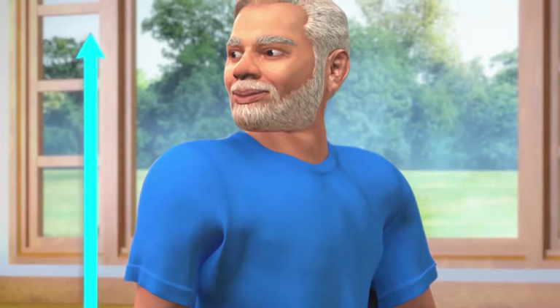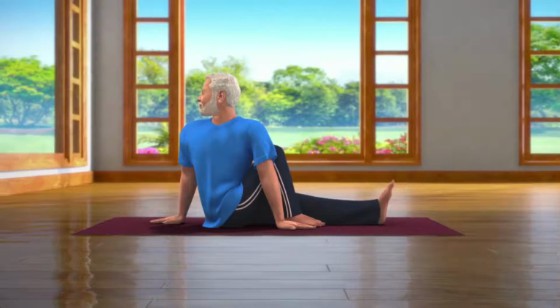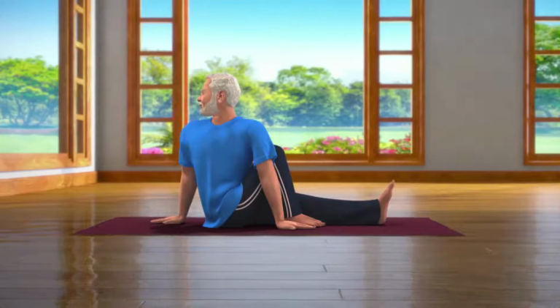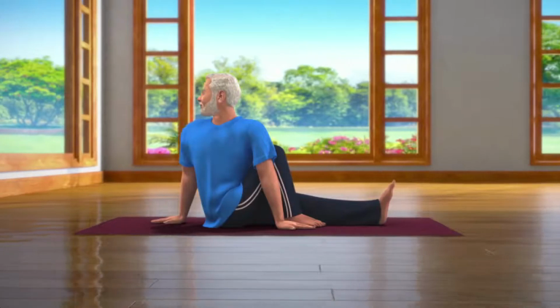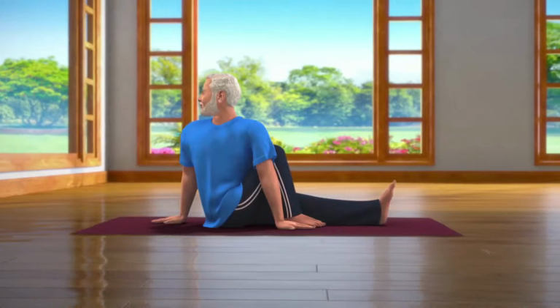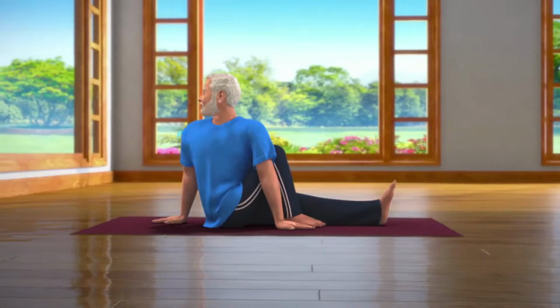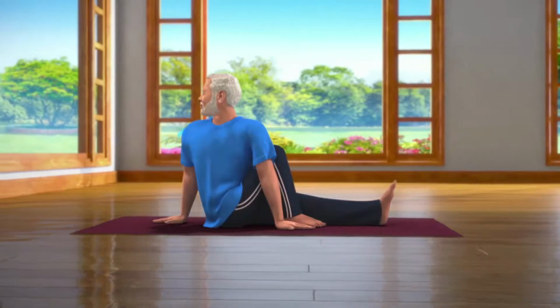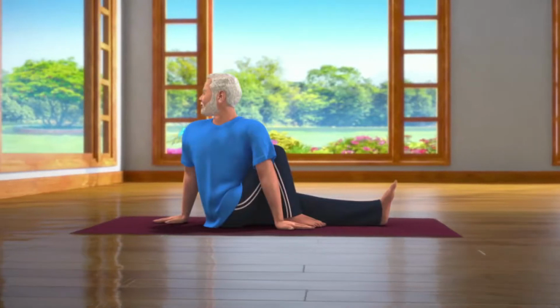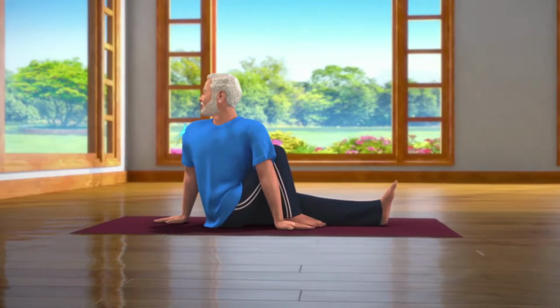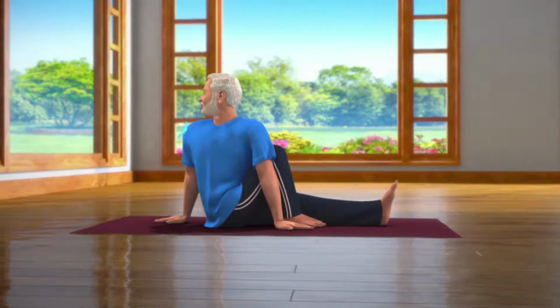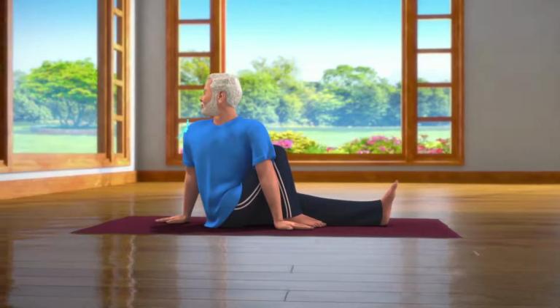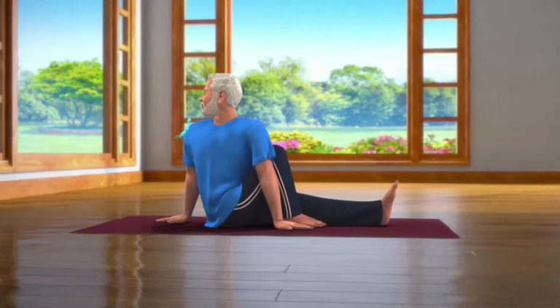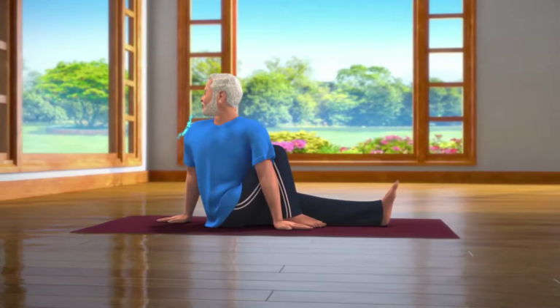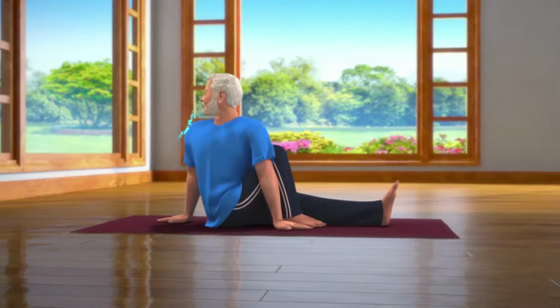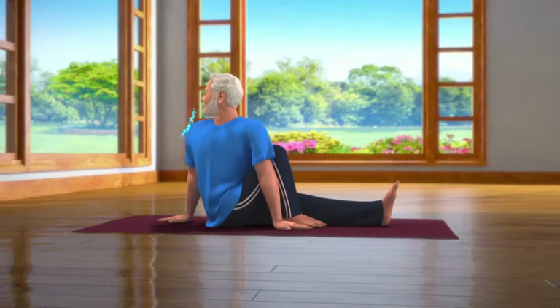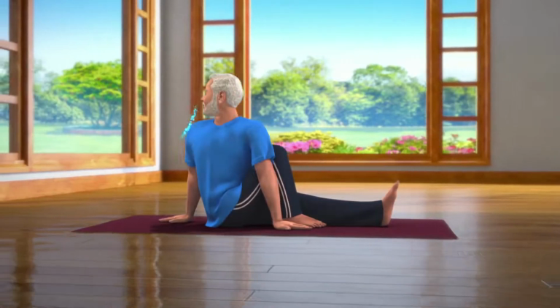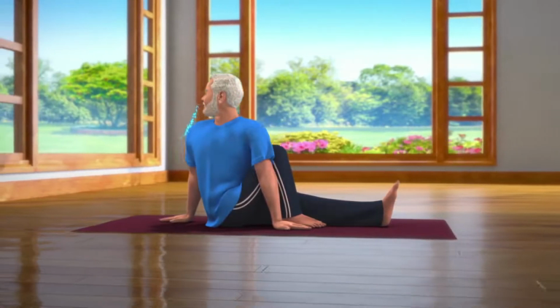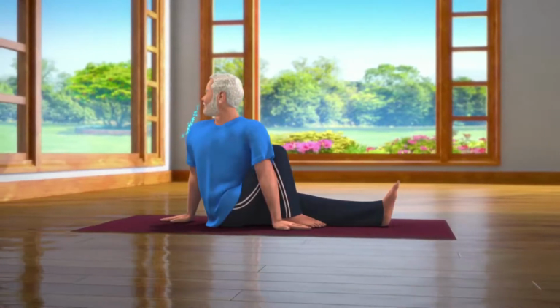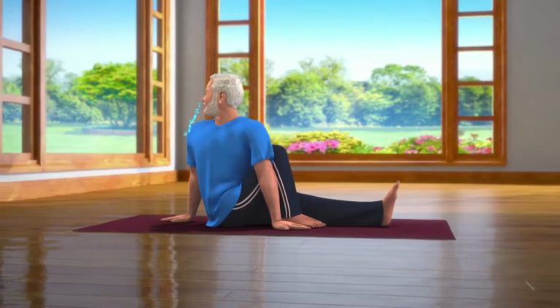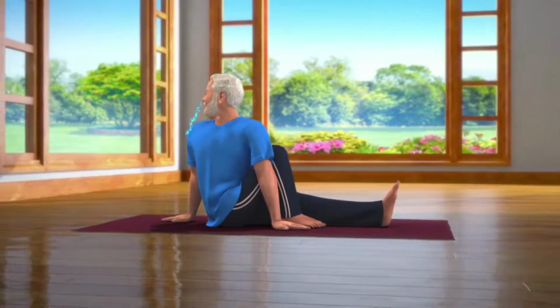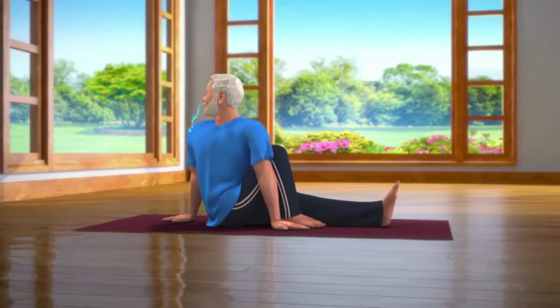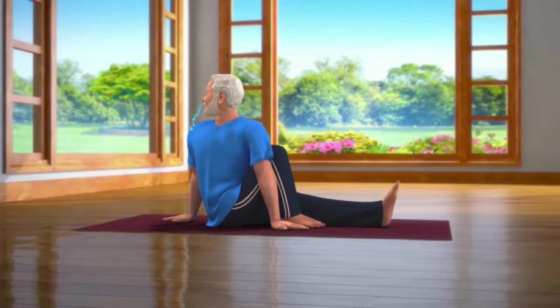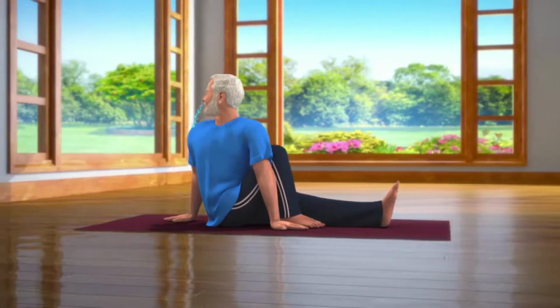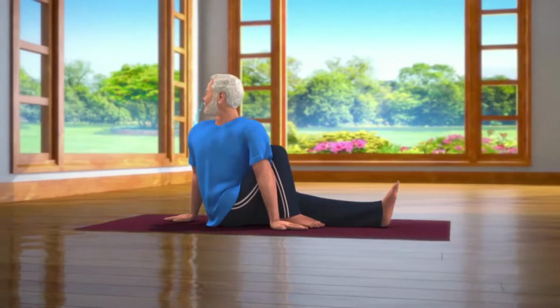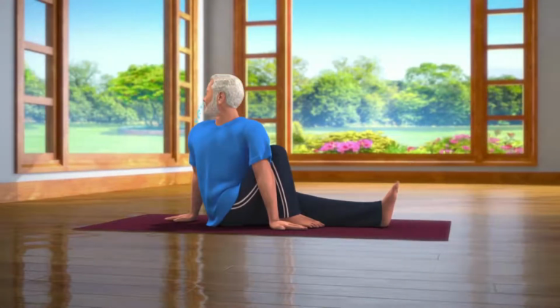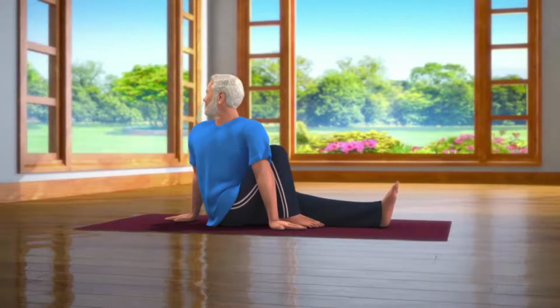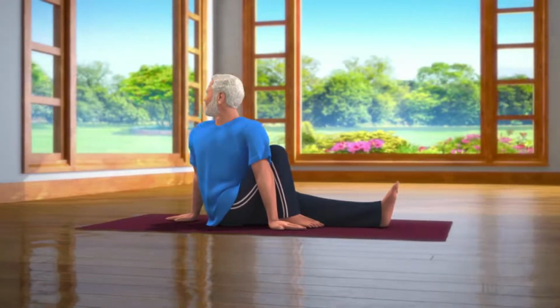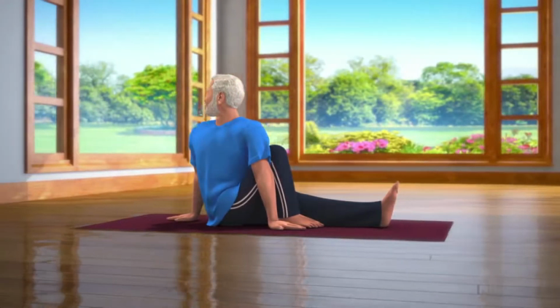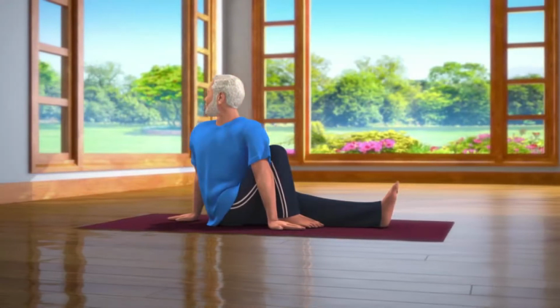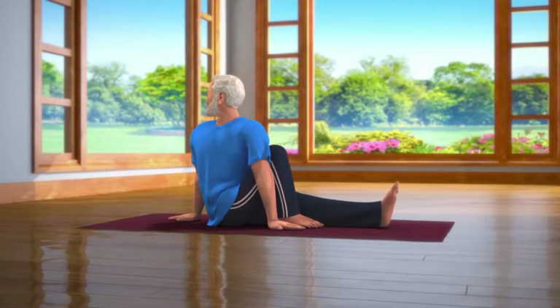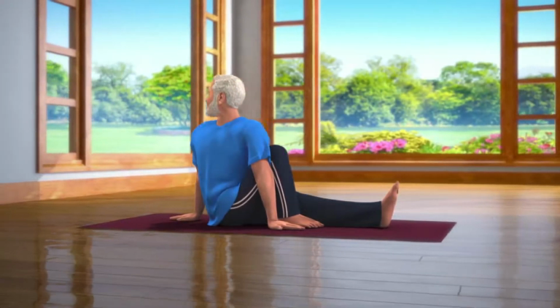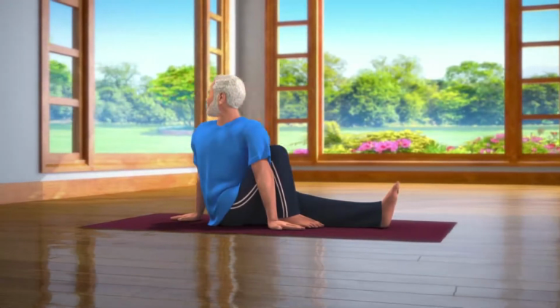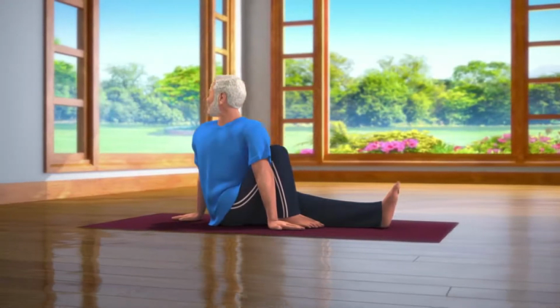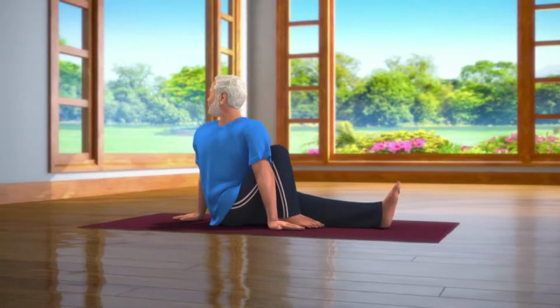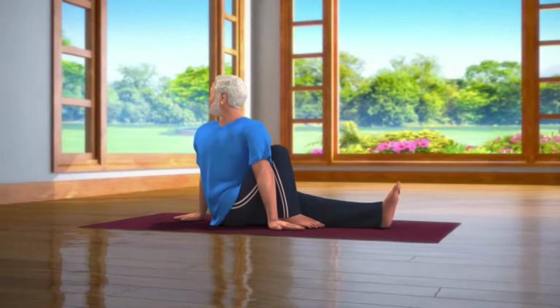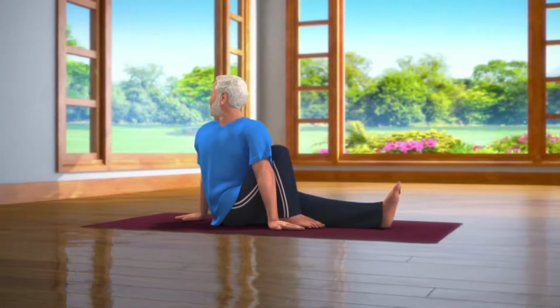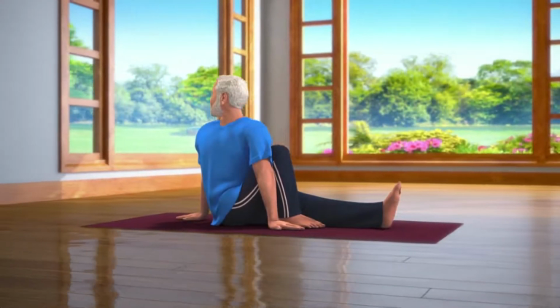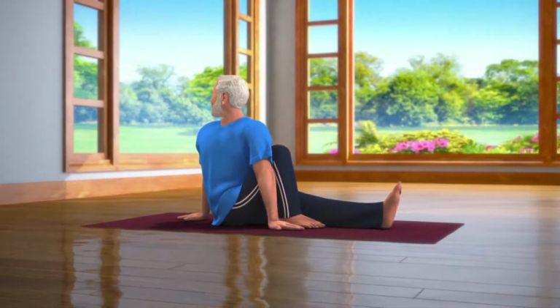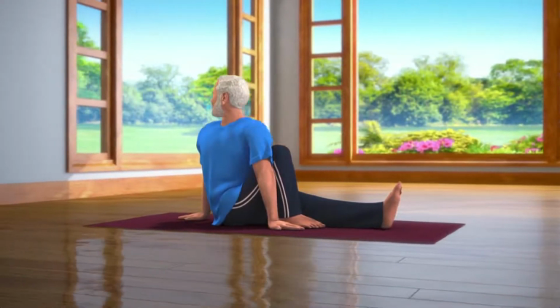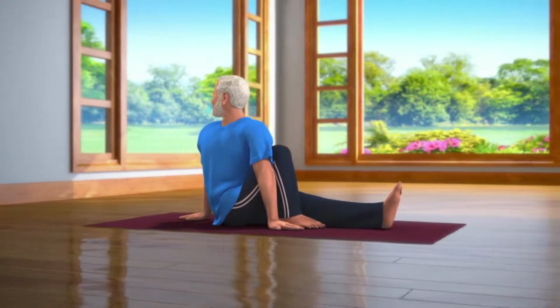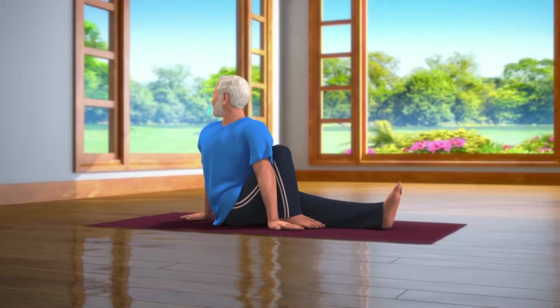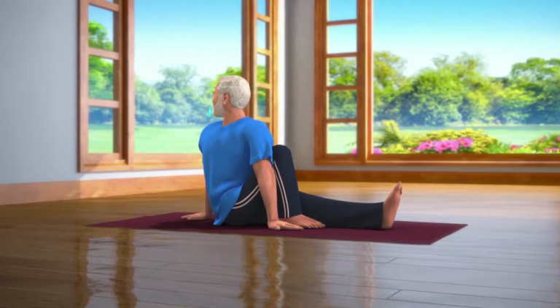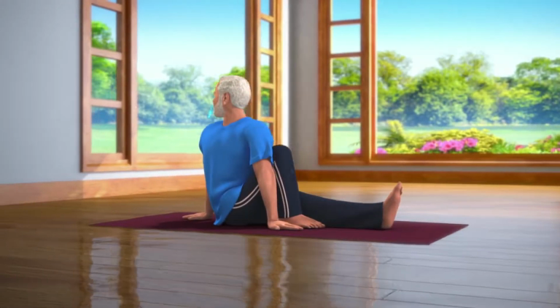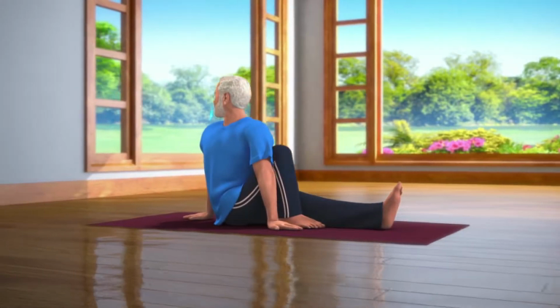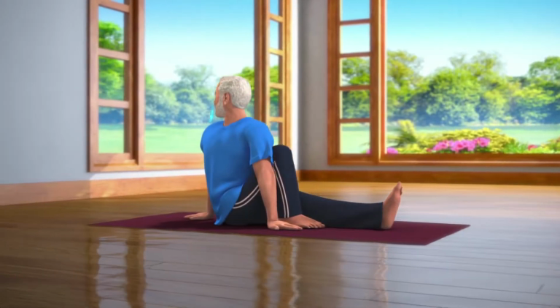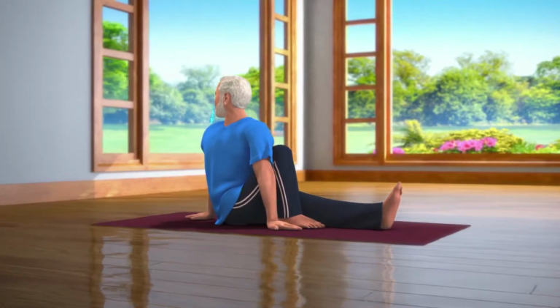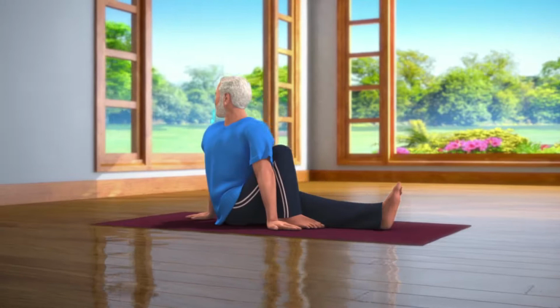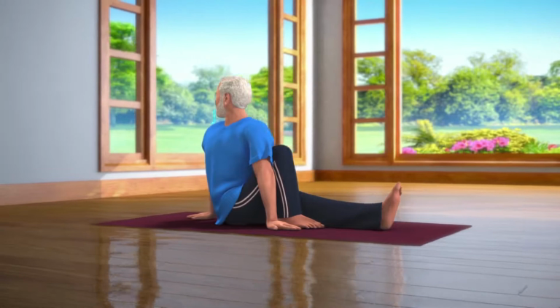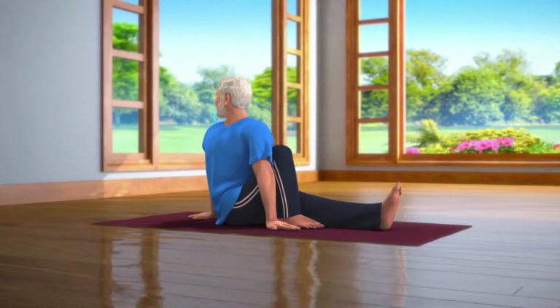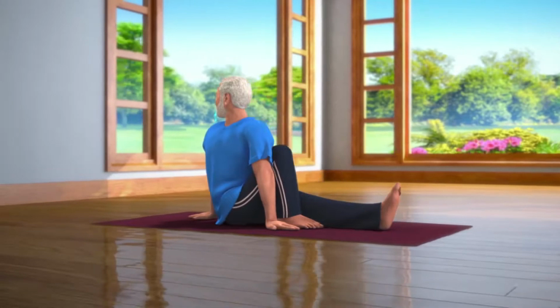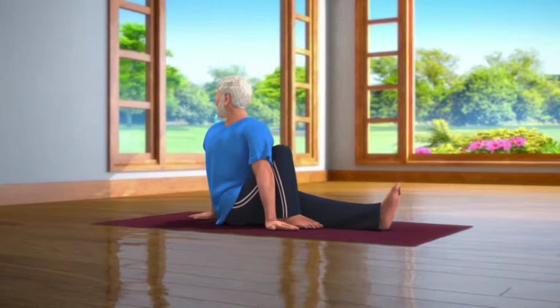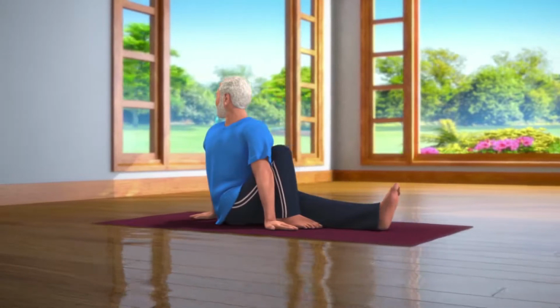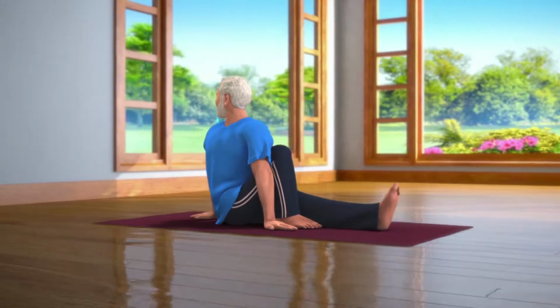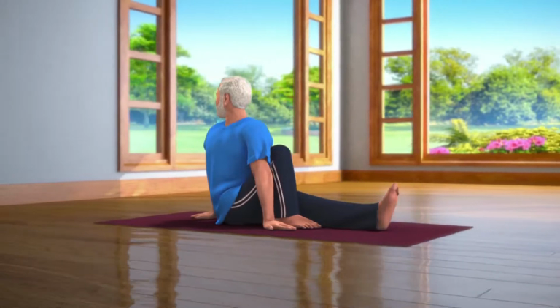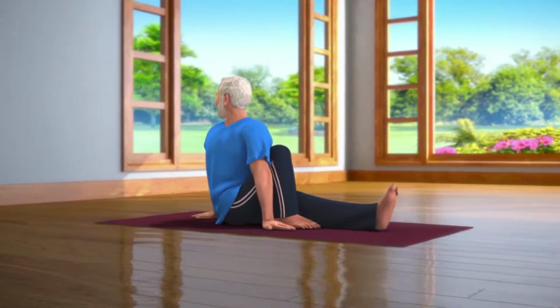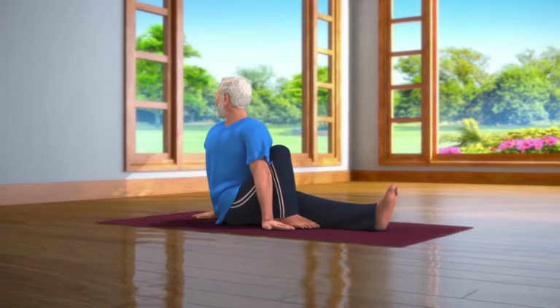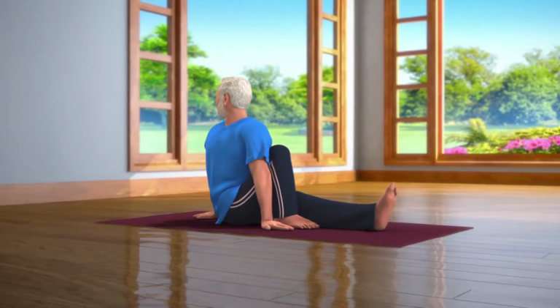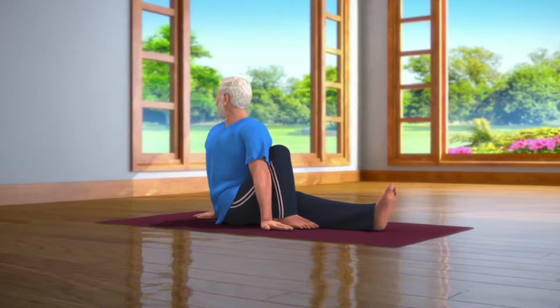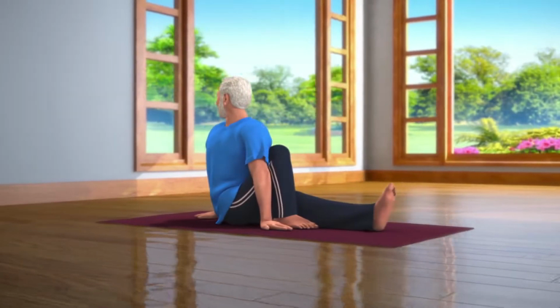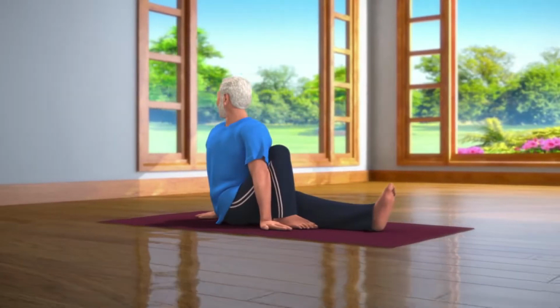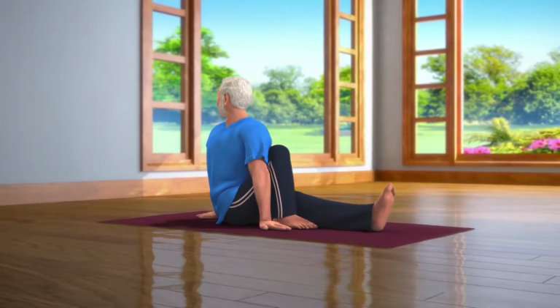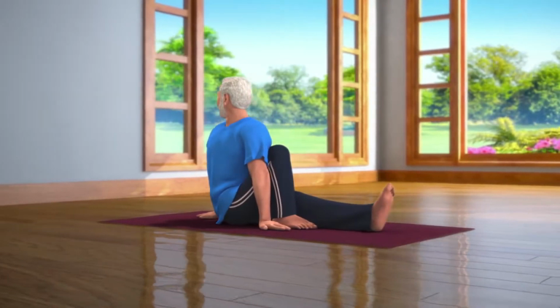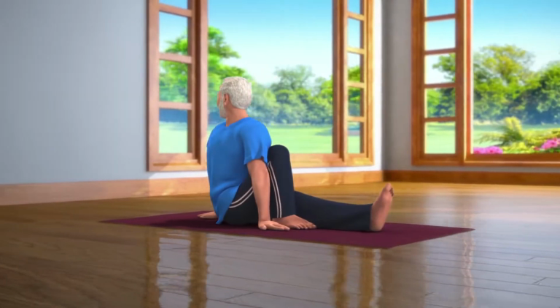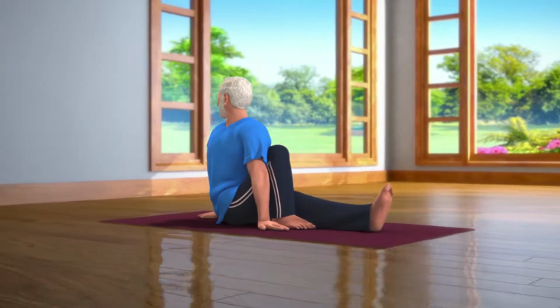Breathing in and out normally, stay still in this posture for about 10 to 30 seconds.